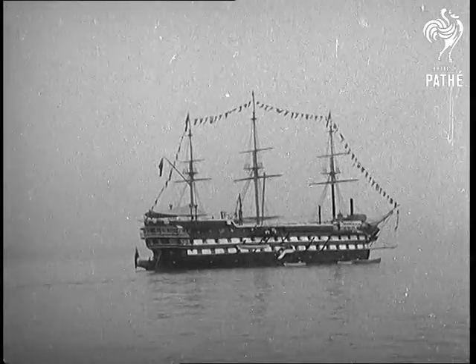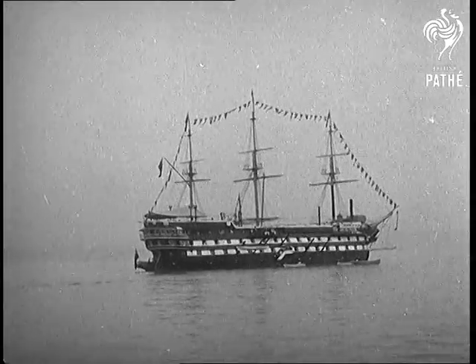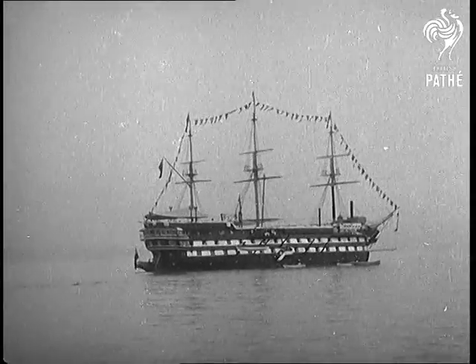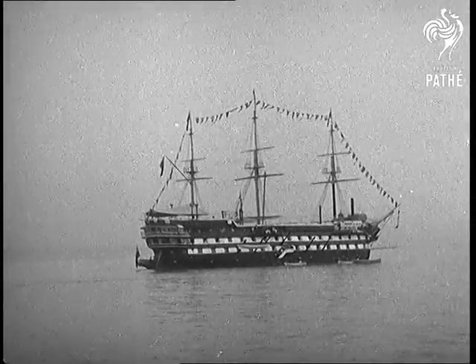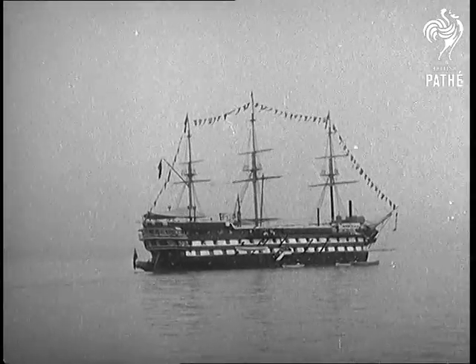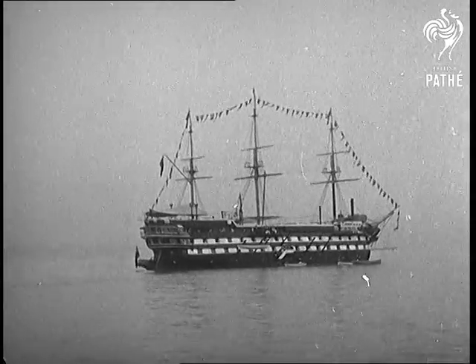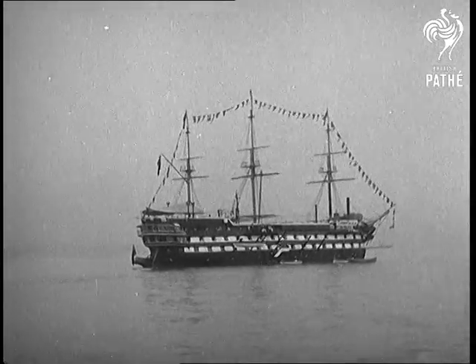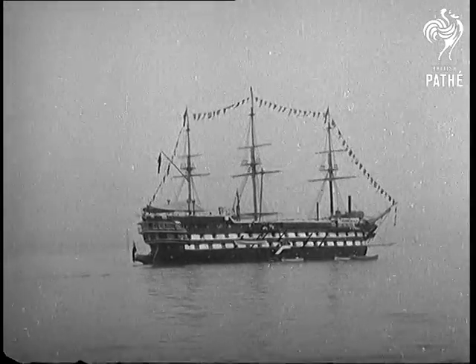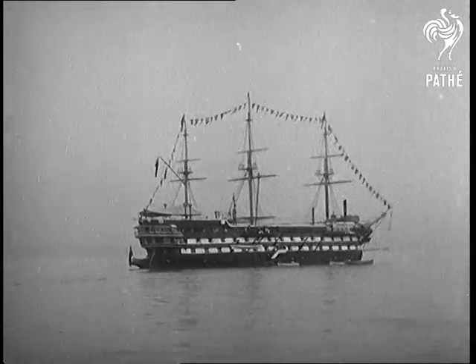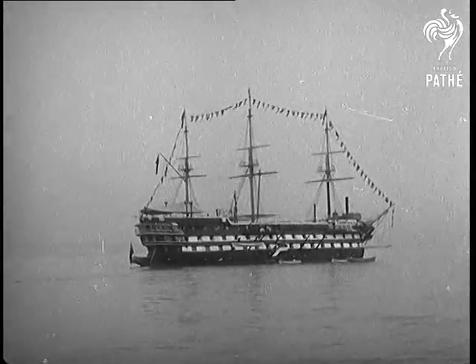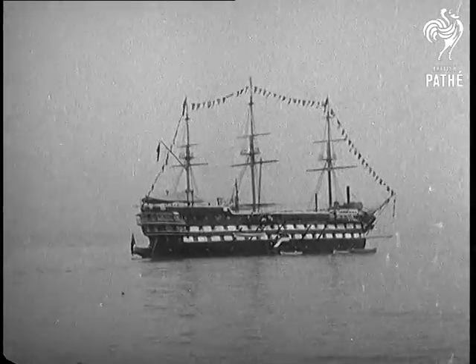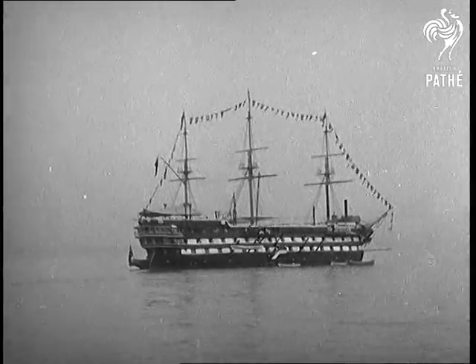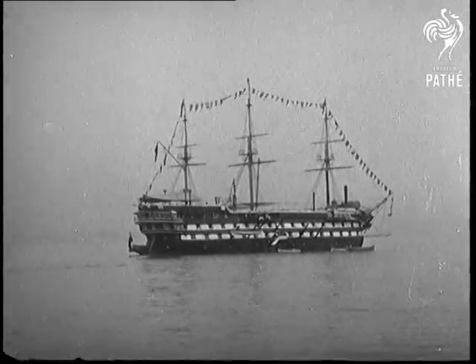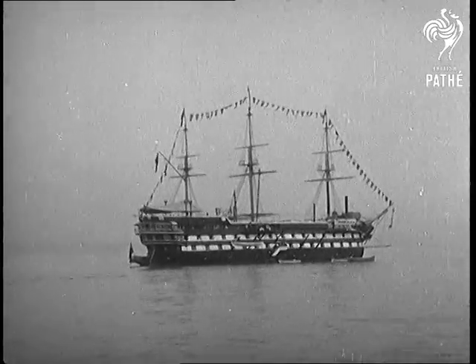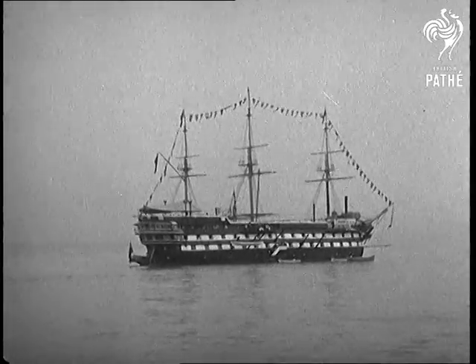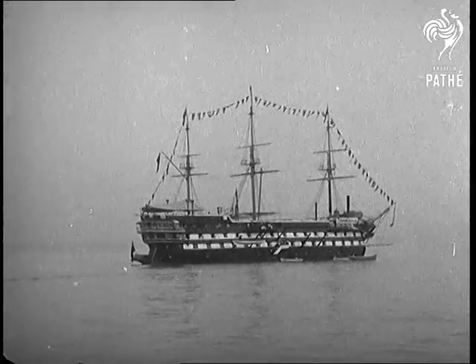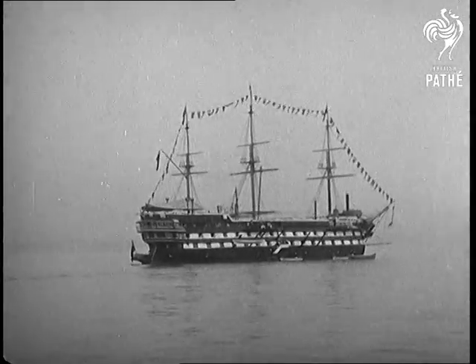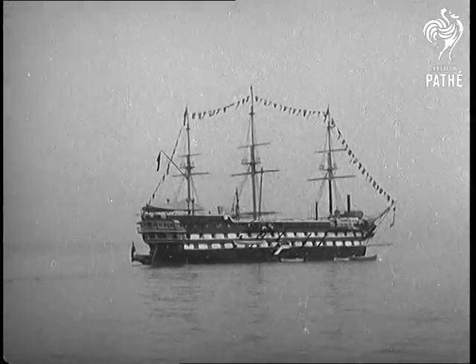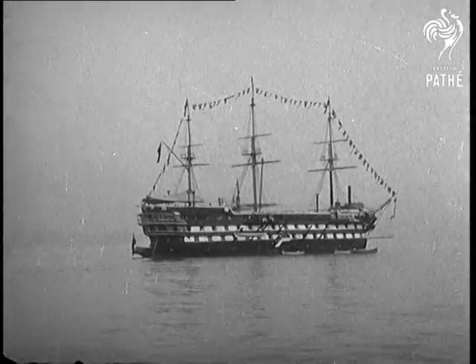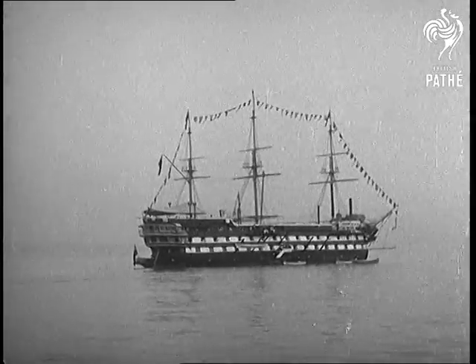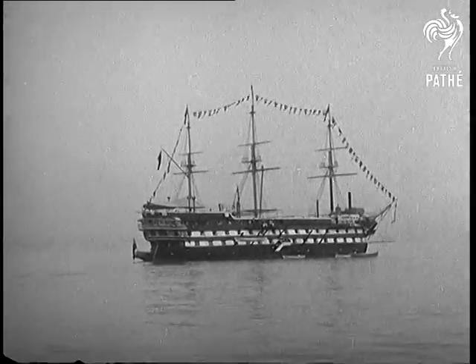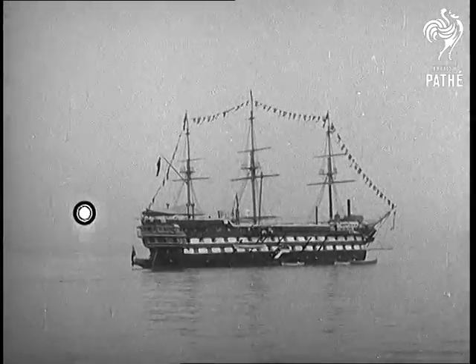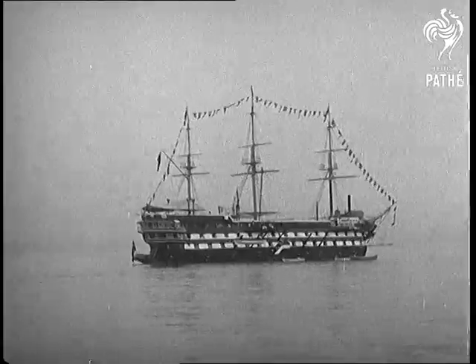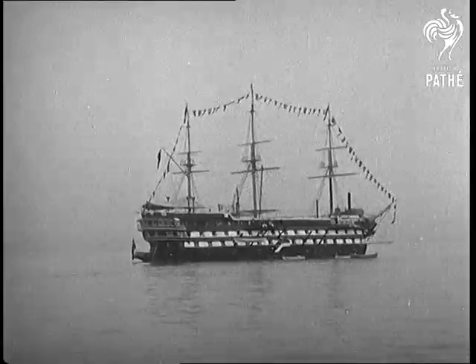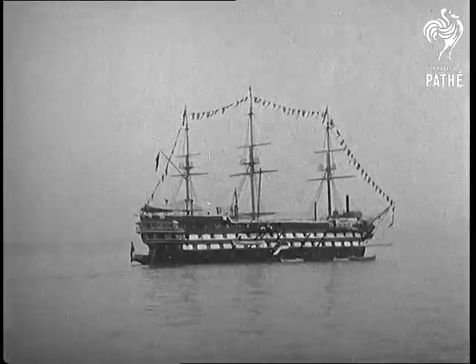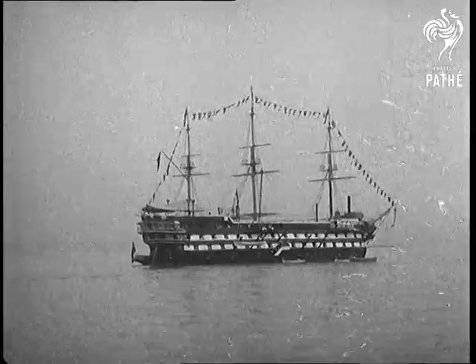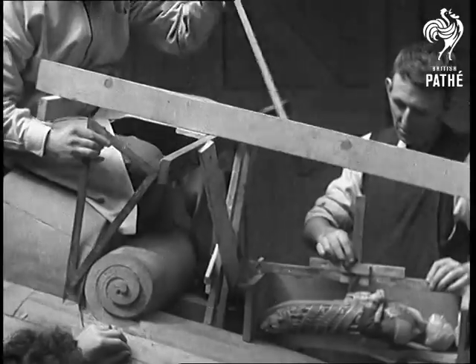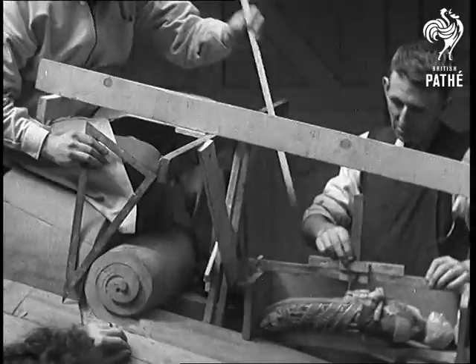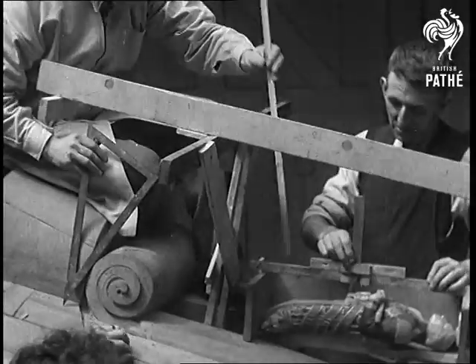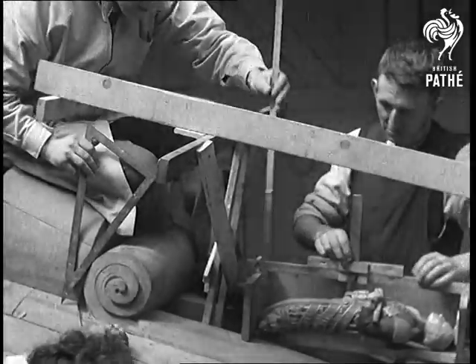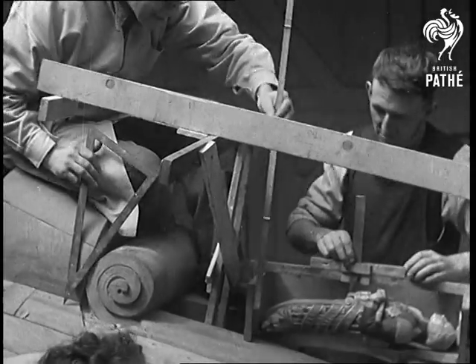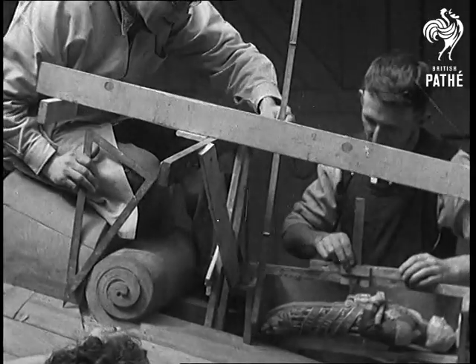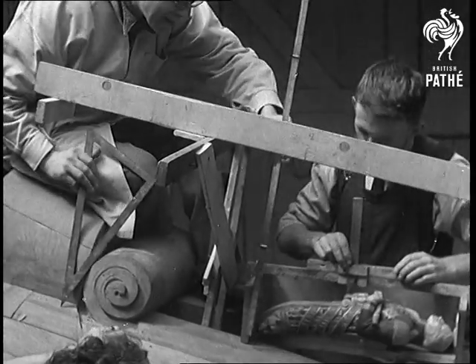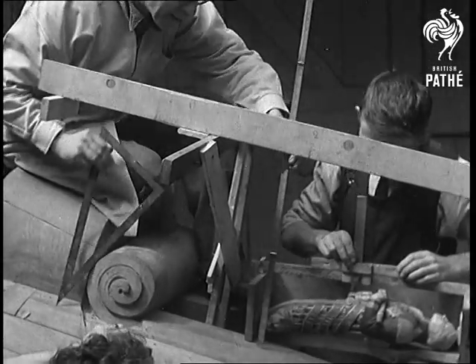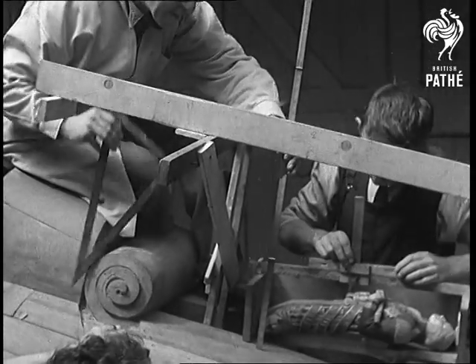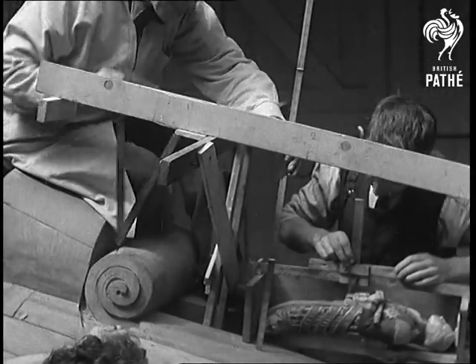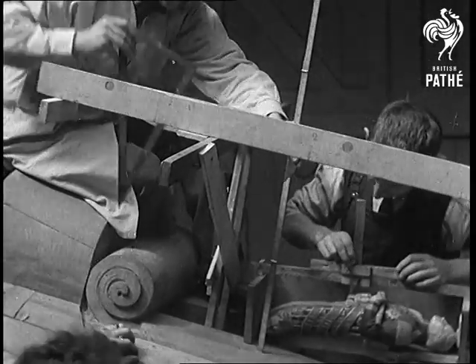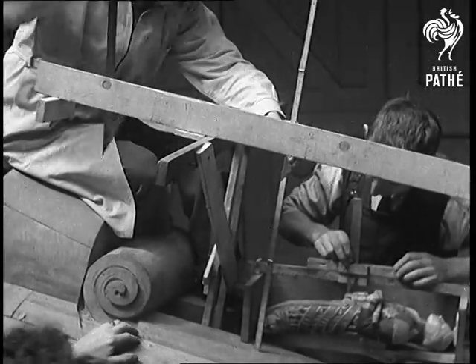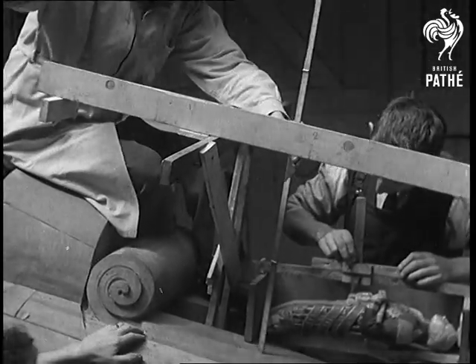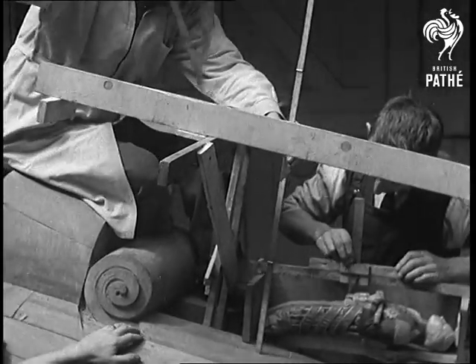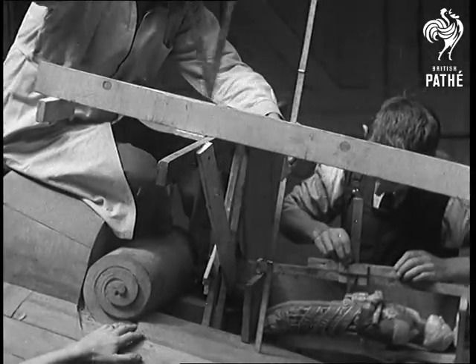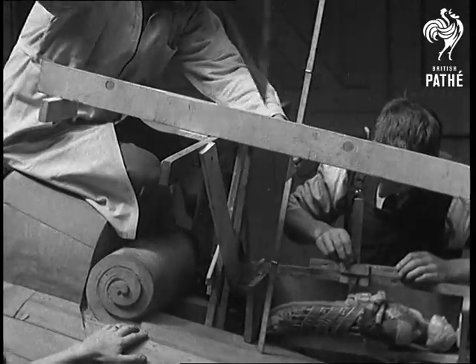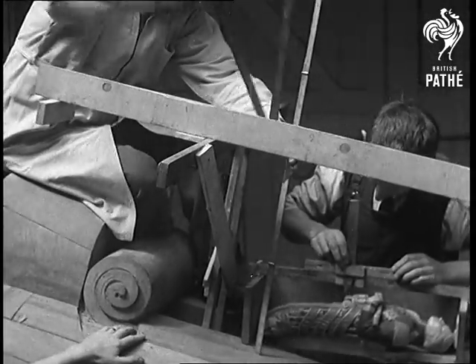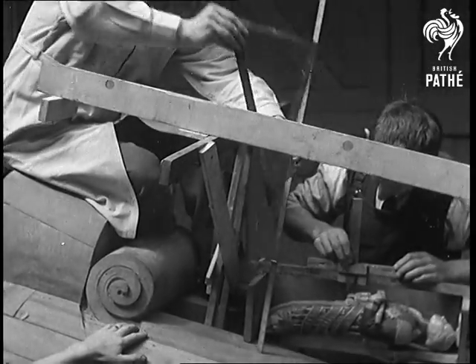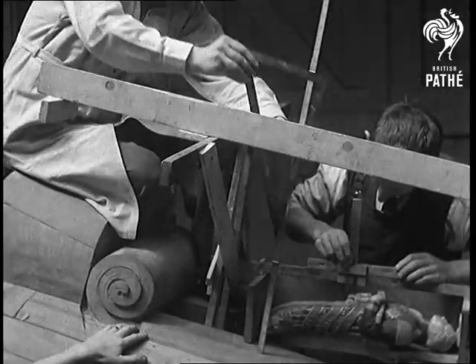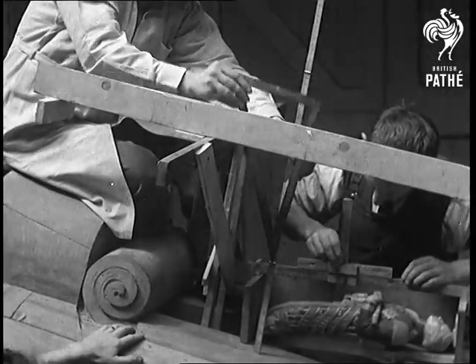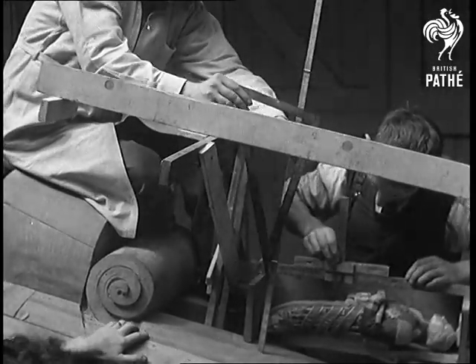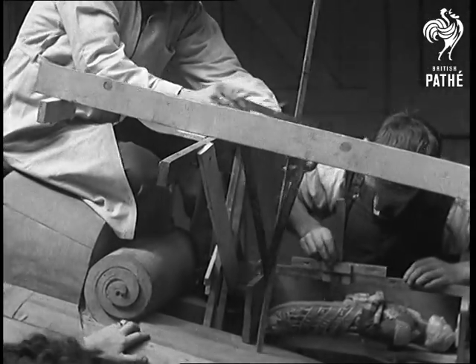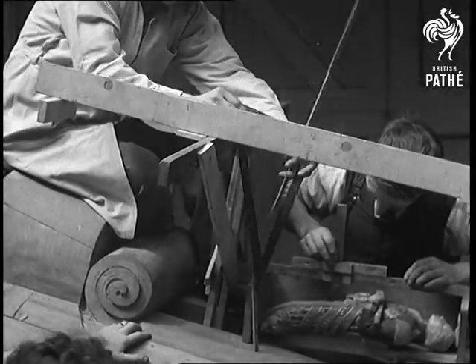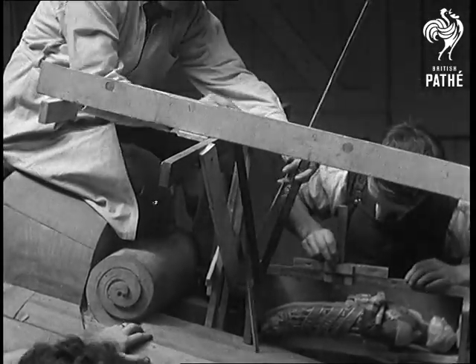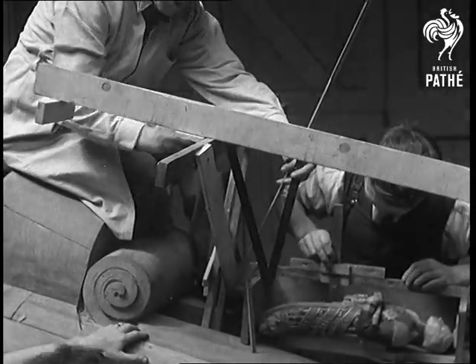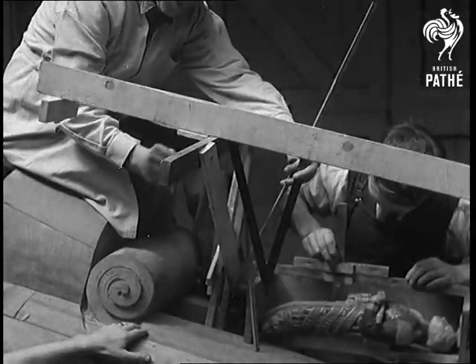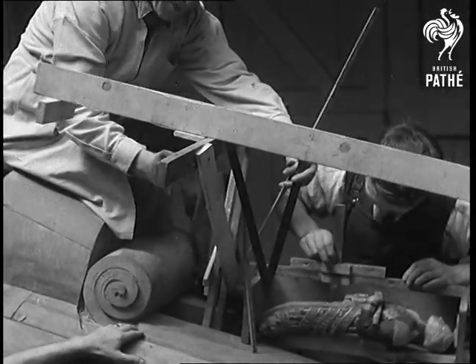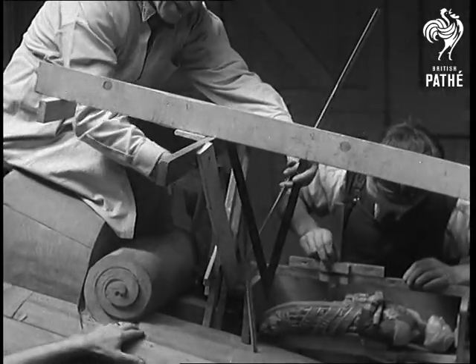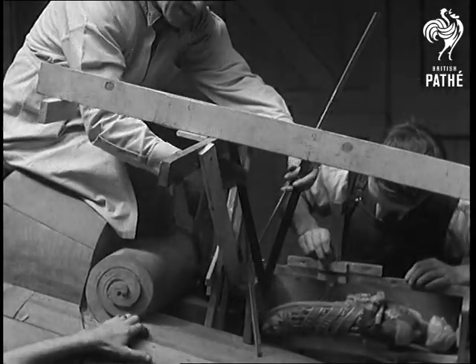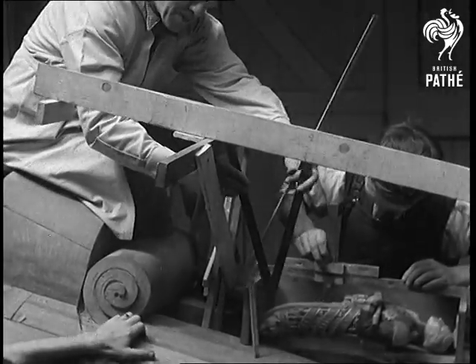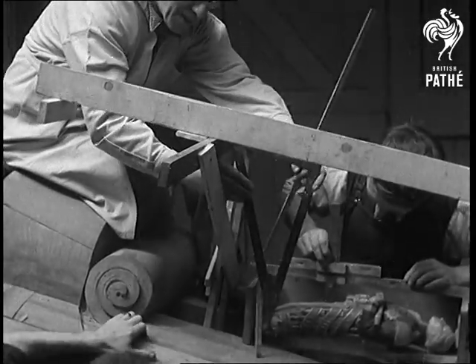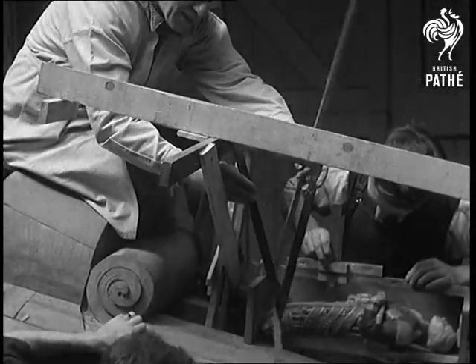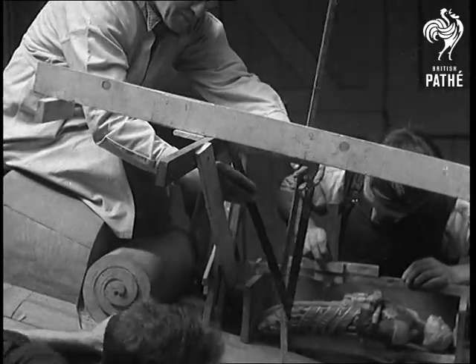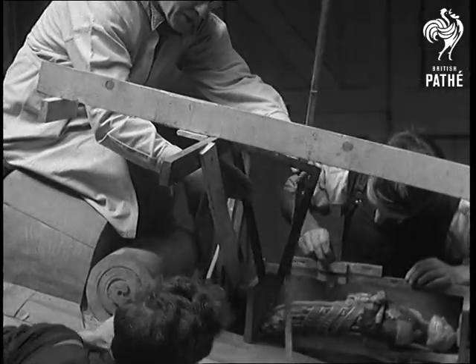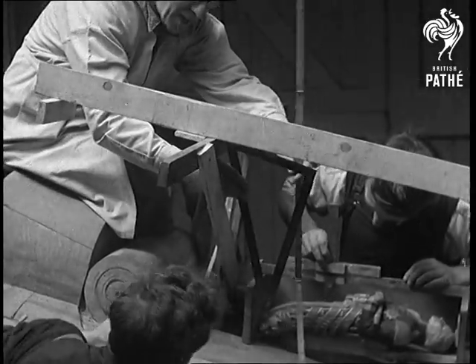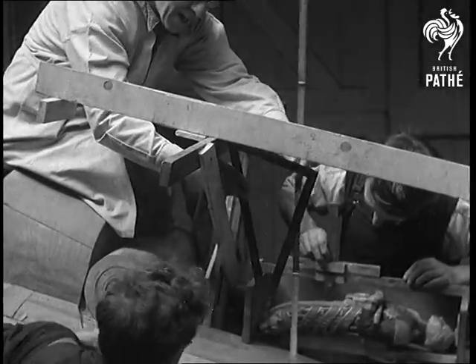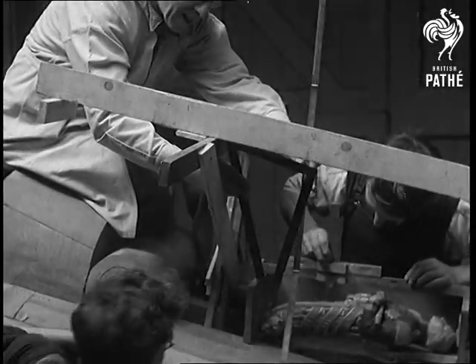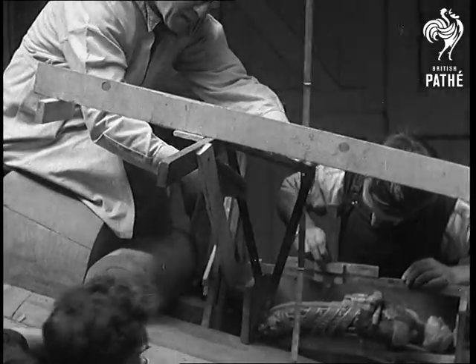The training ship Conway is to be equipped with a new figurehead. And here's Mr. Carter Preston, the sculptor, measuring up the job, with assistance busy on the rough work.